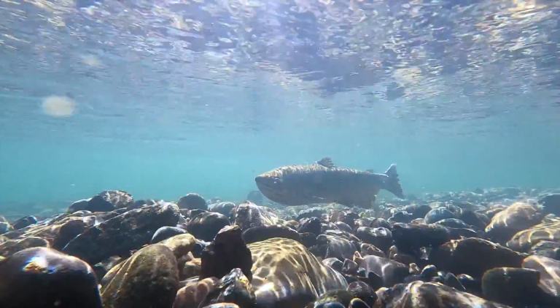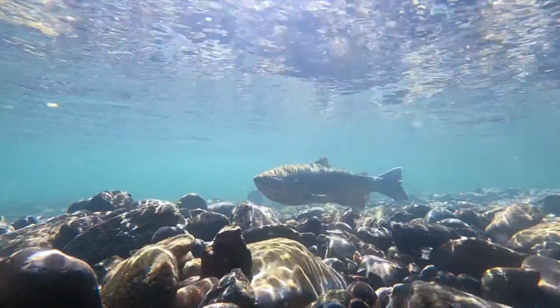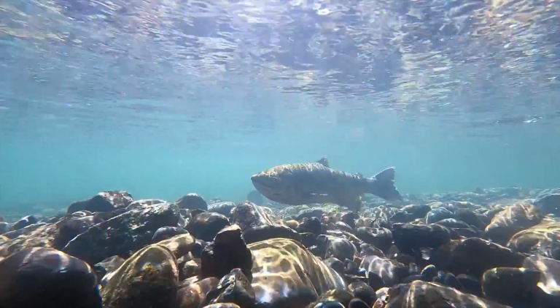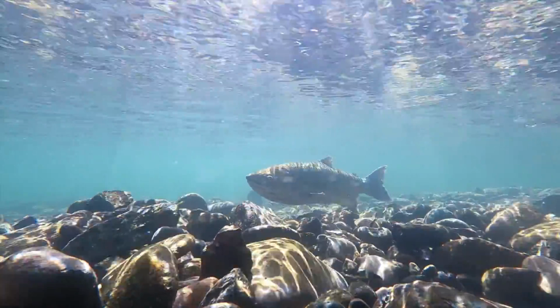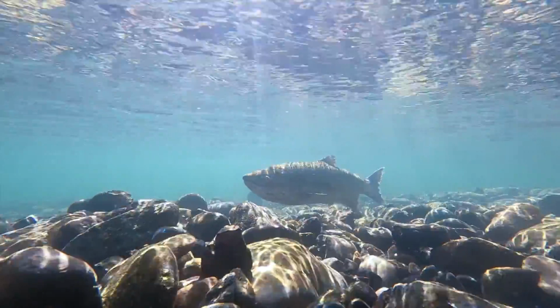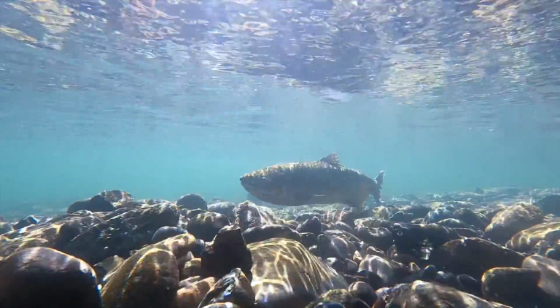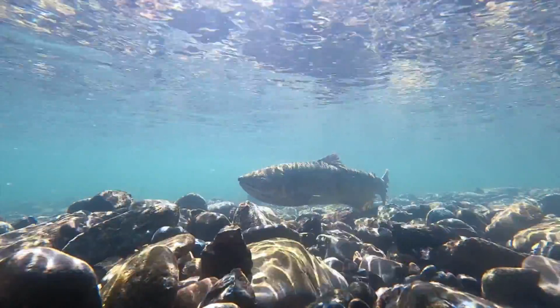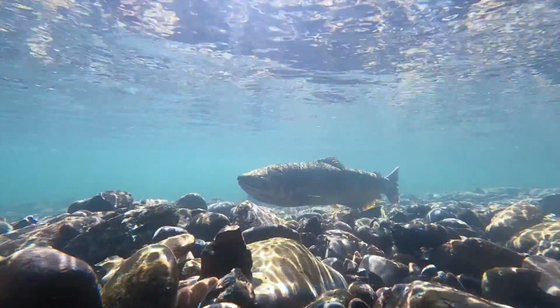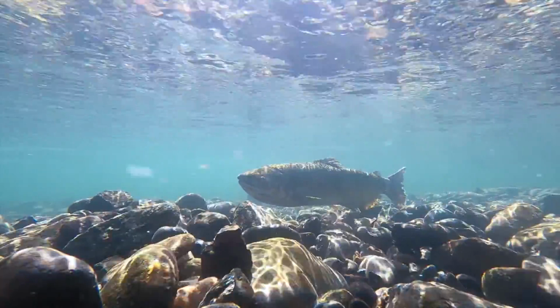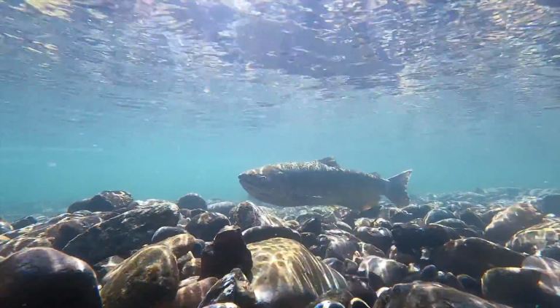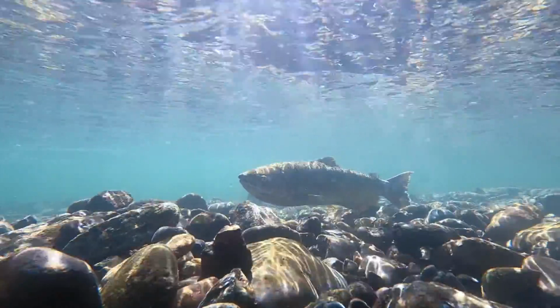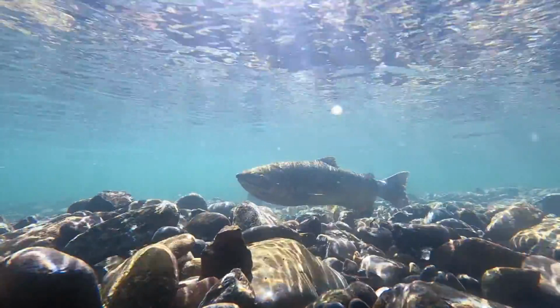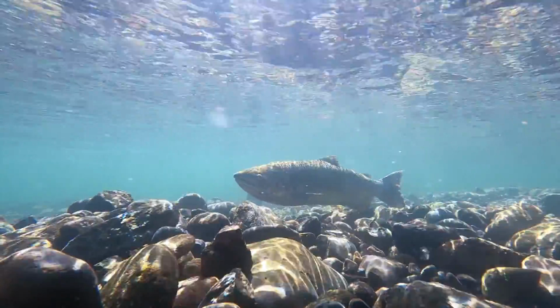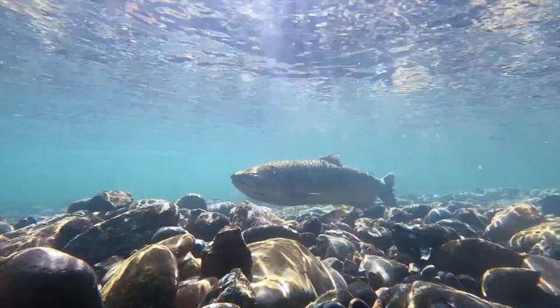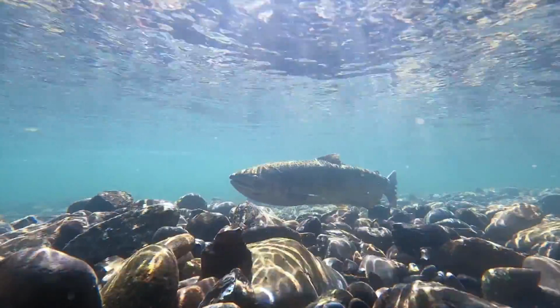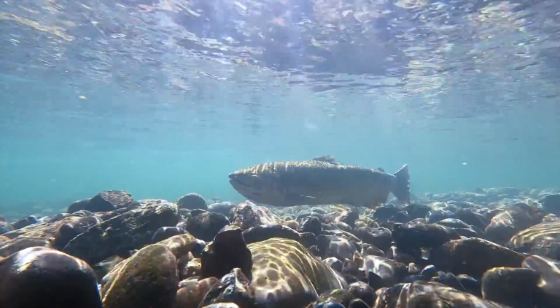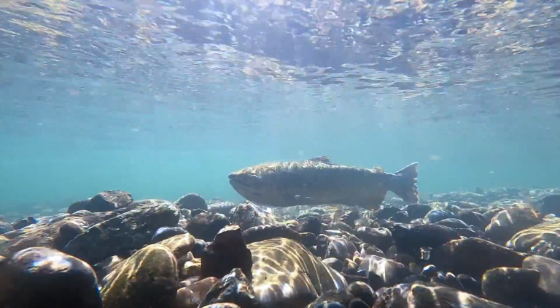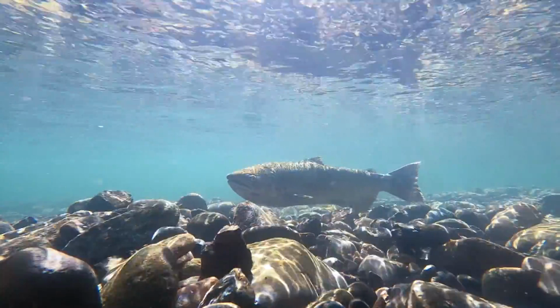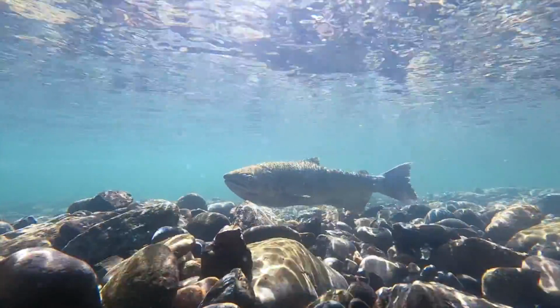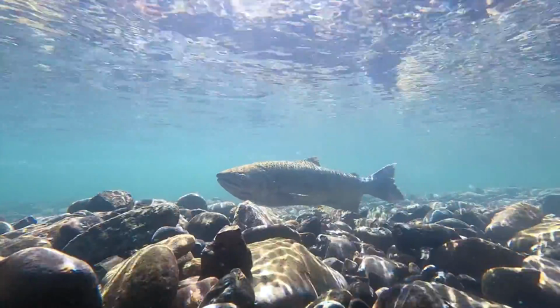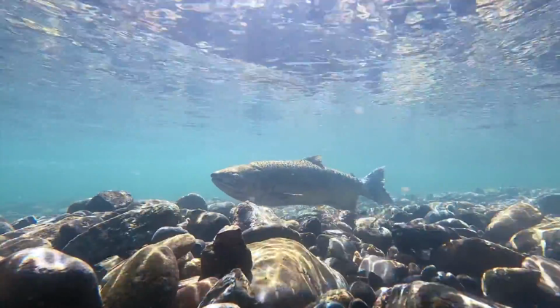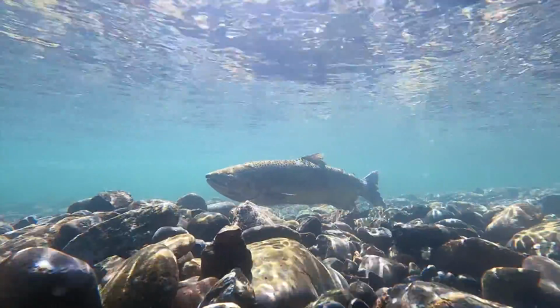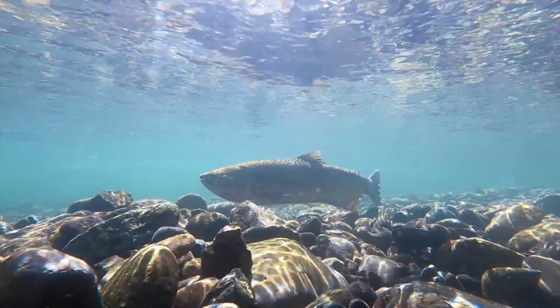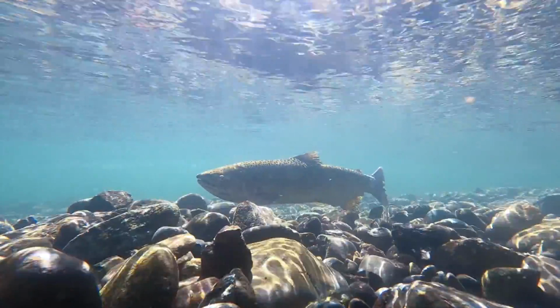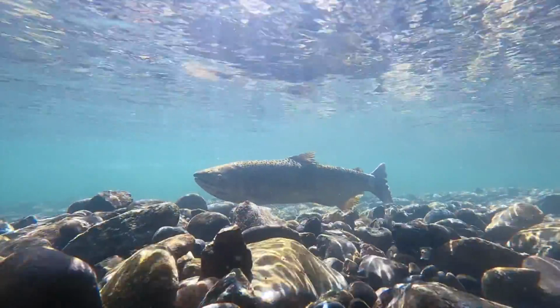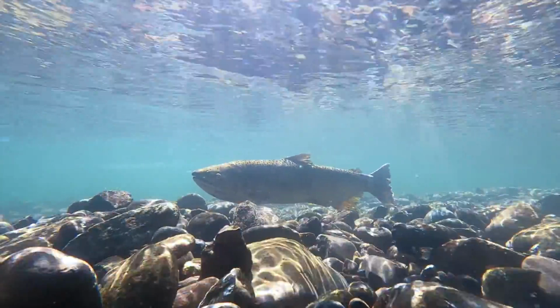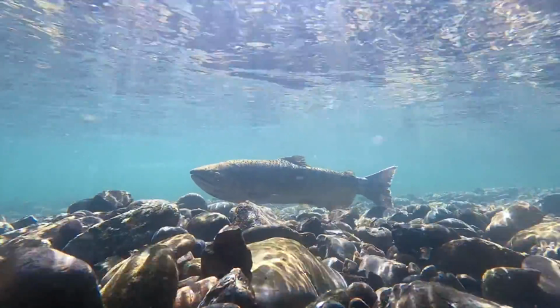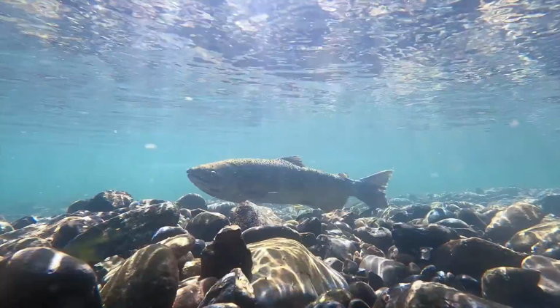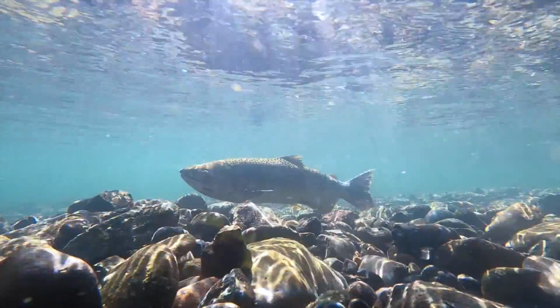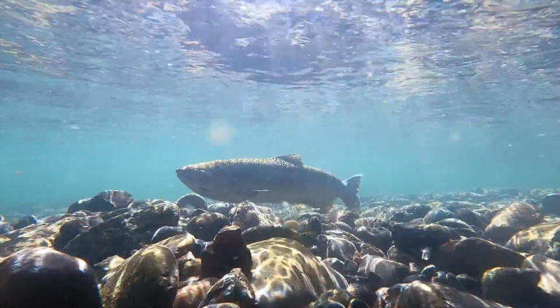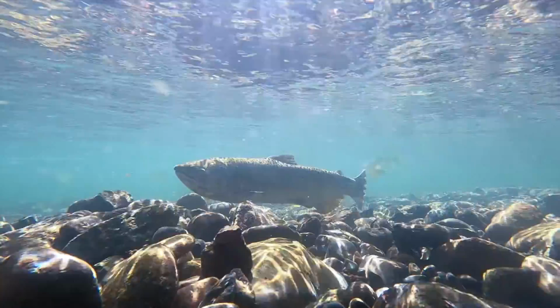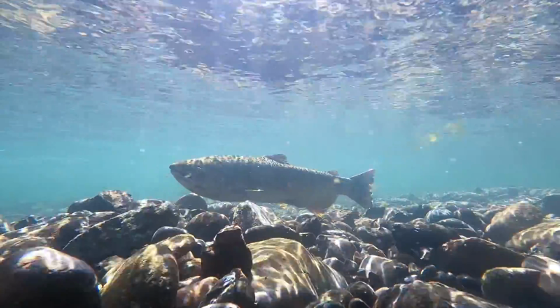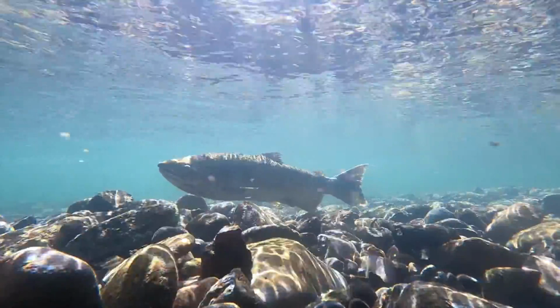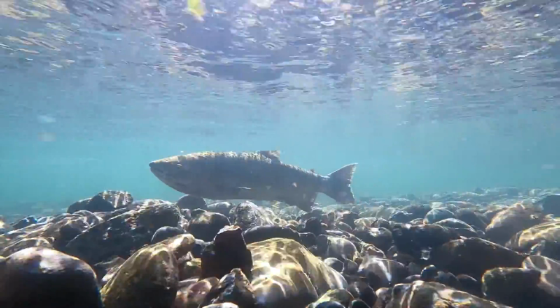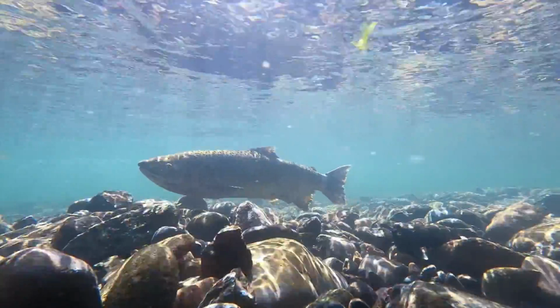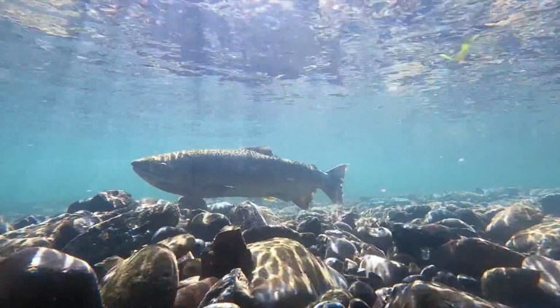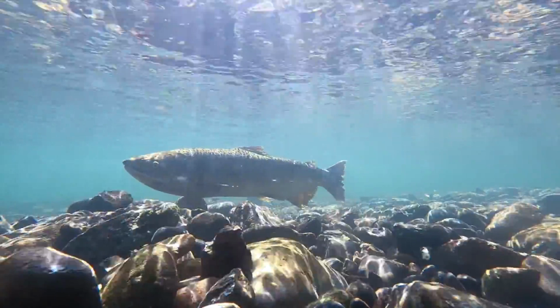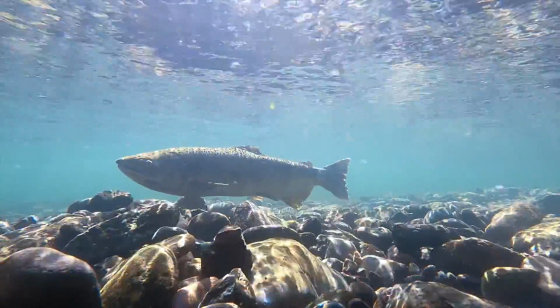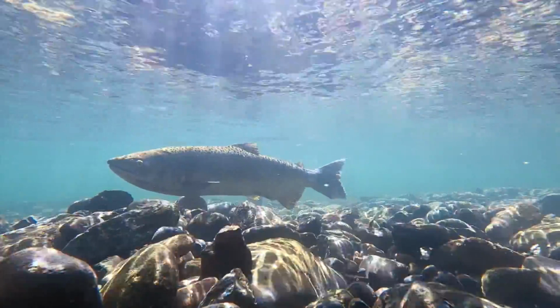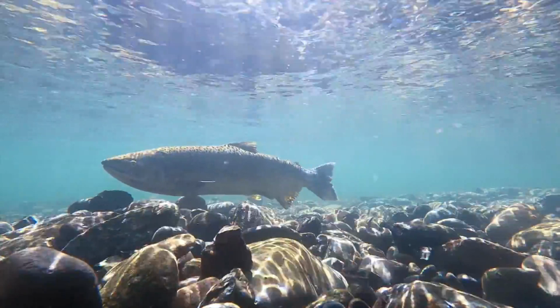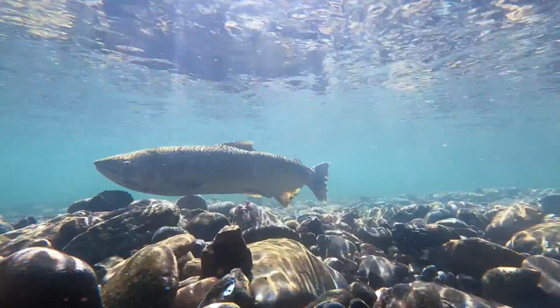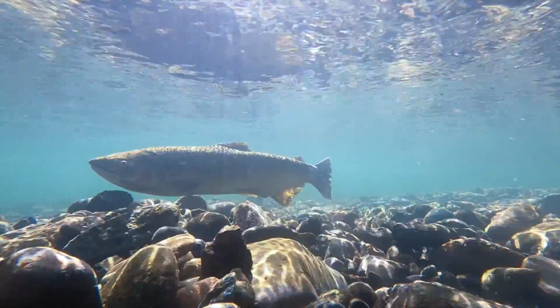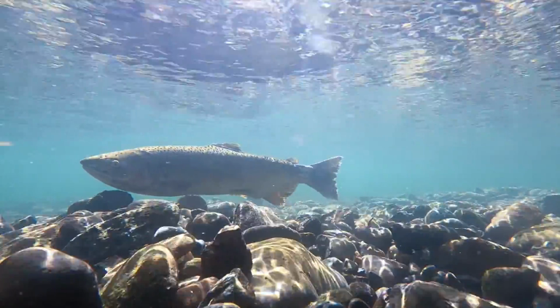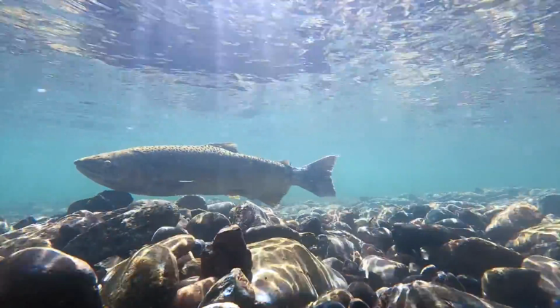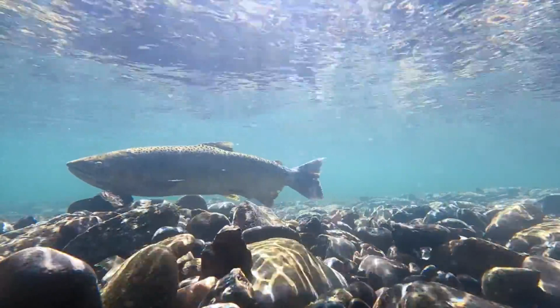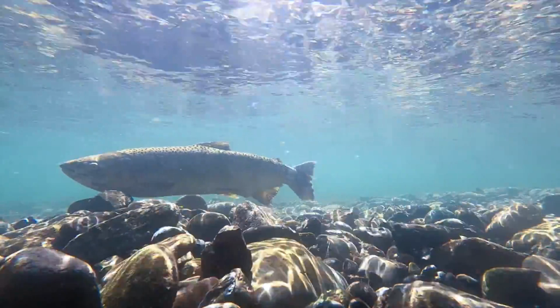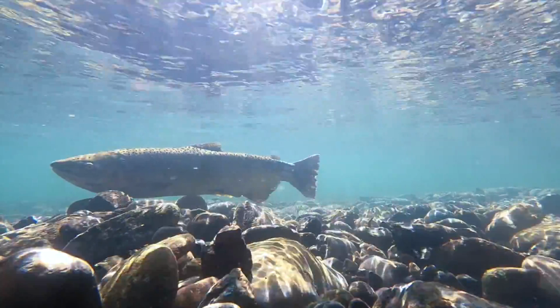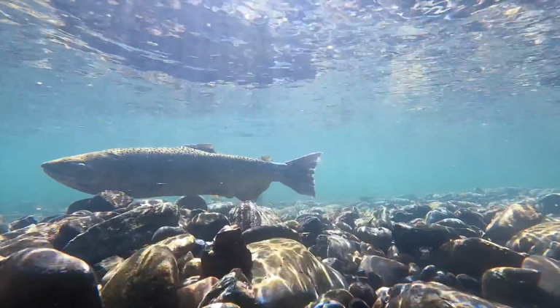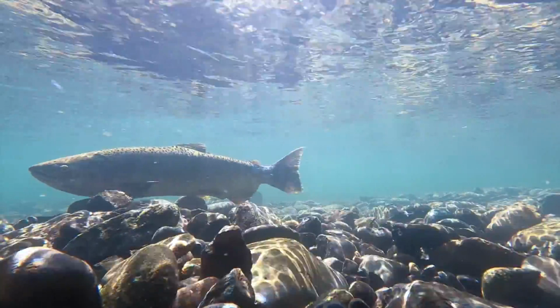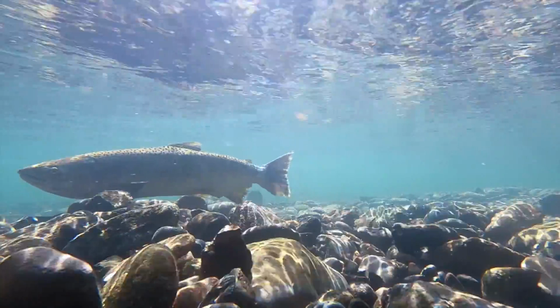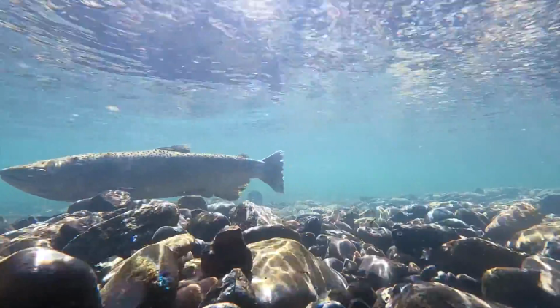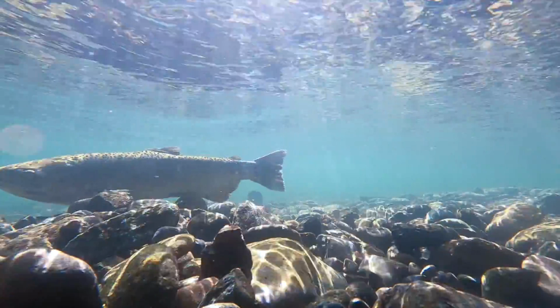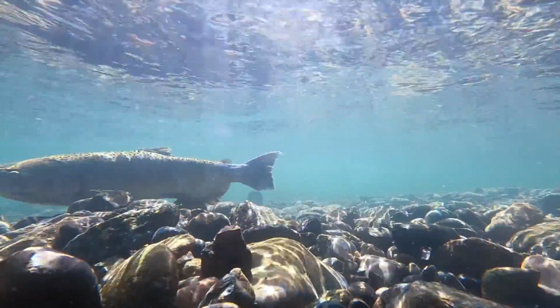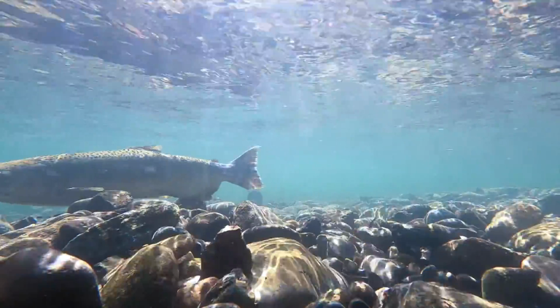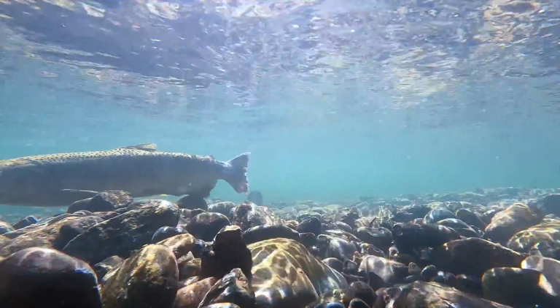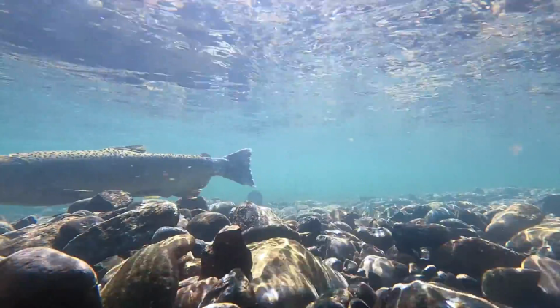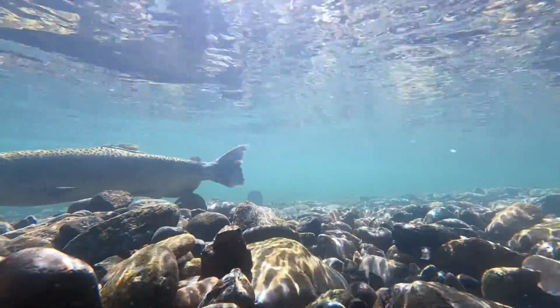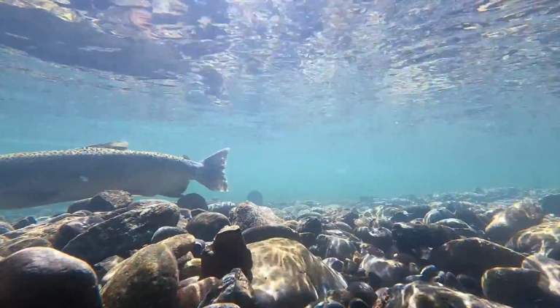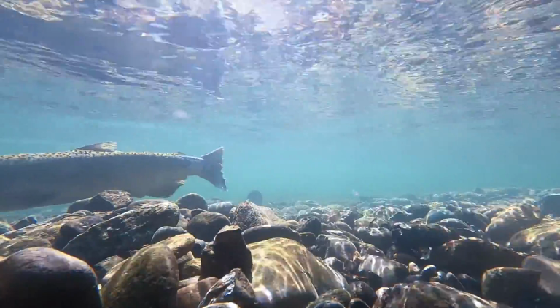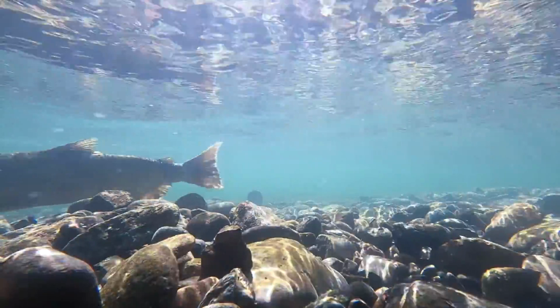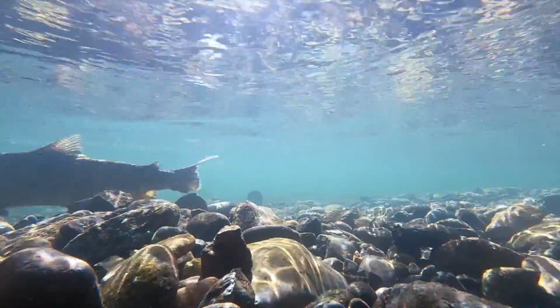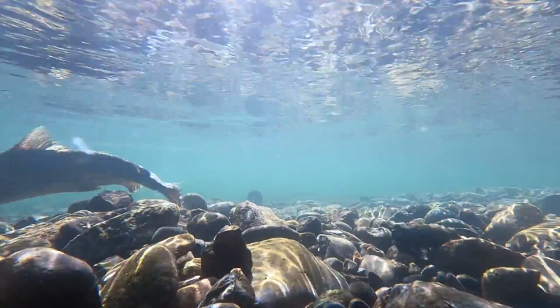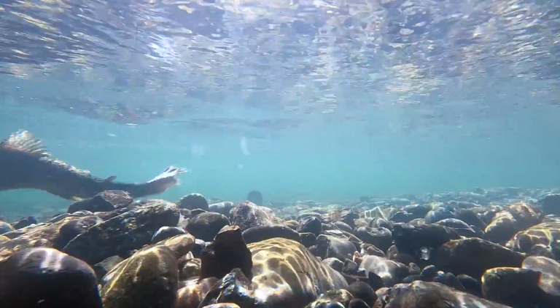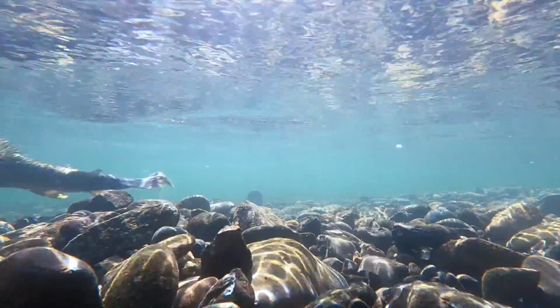If you notice redds in the river, please do not walk on or around them. The future of the Trinity River salmon depends on it.